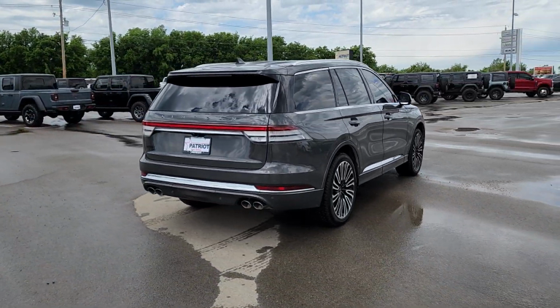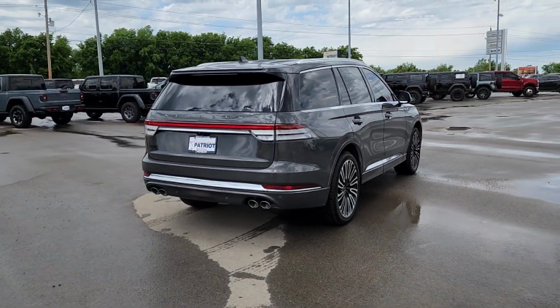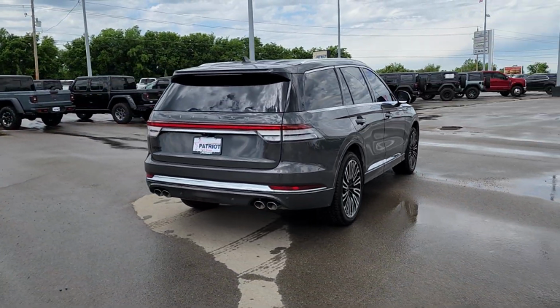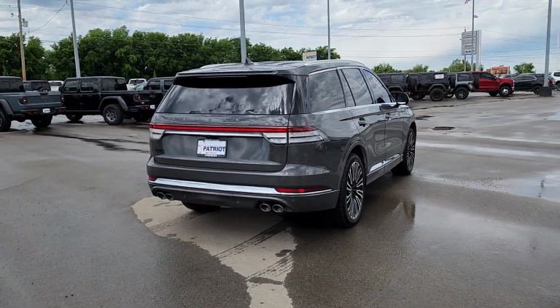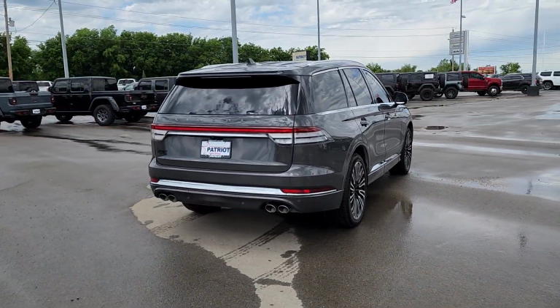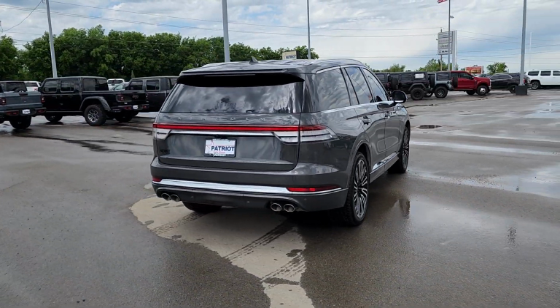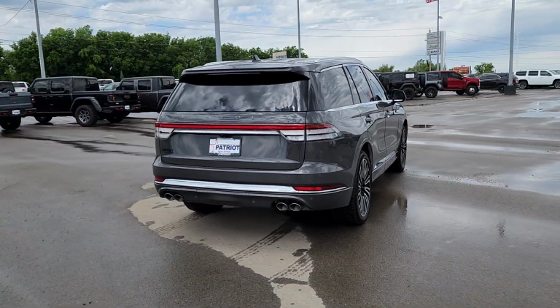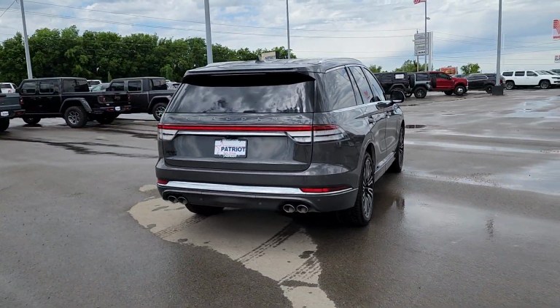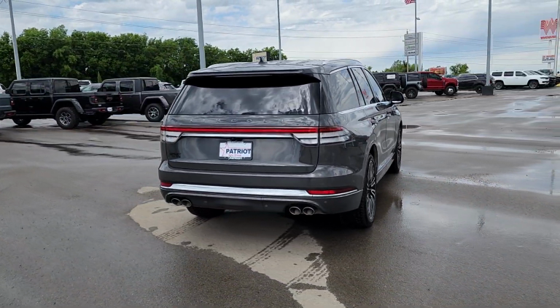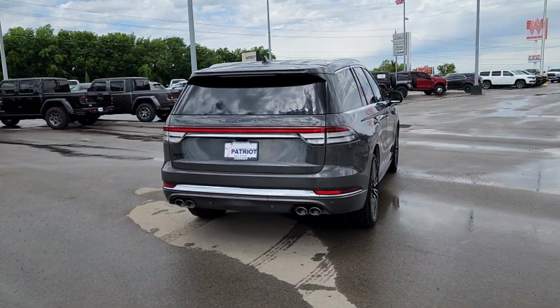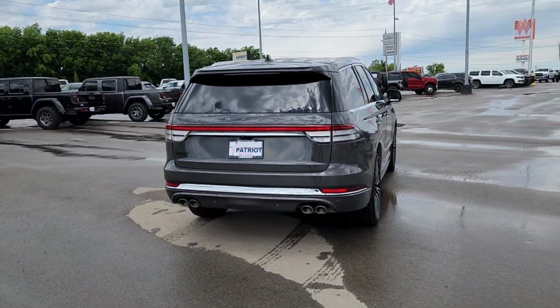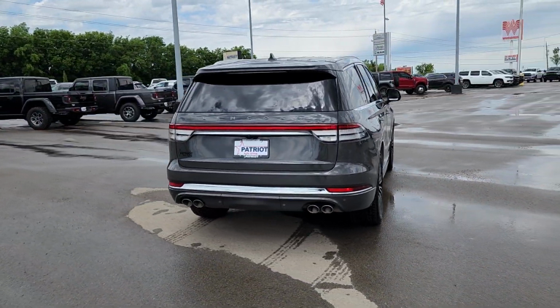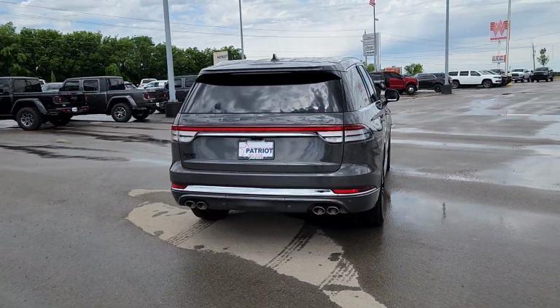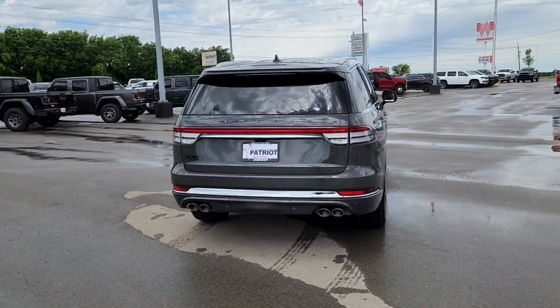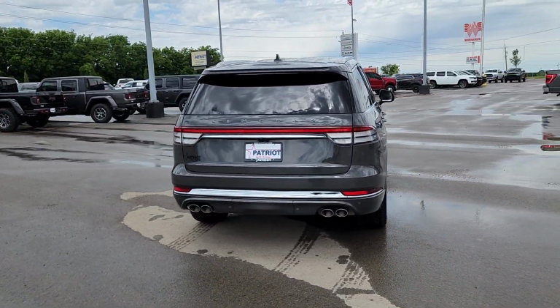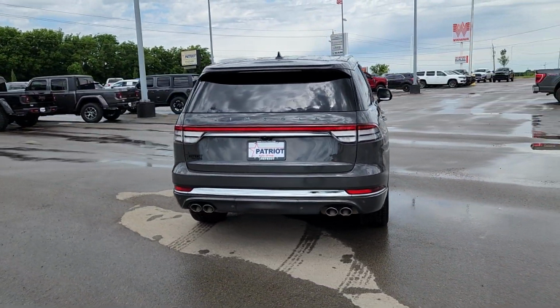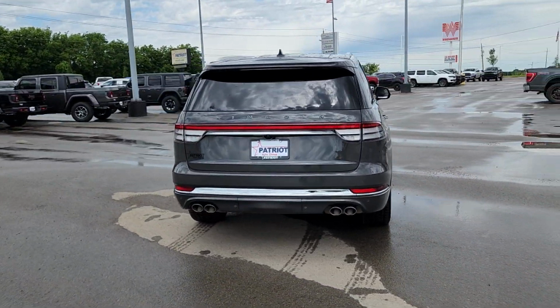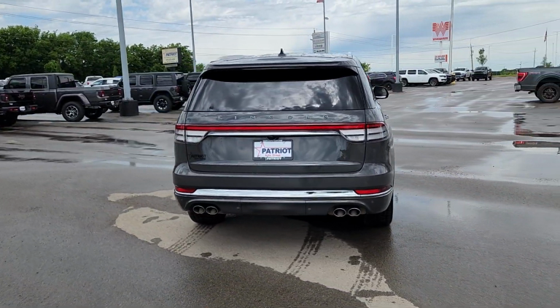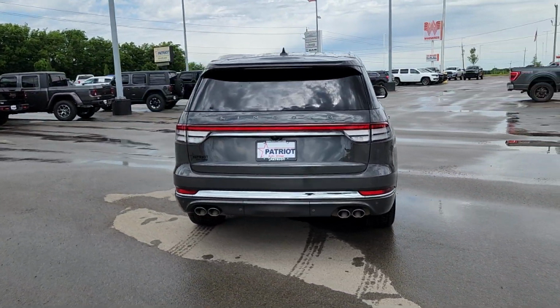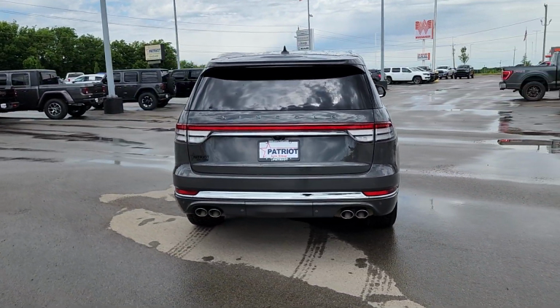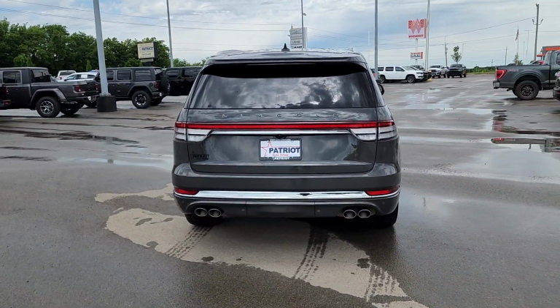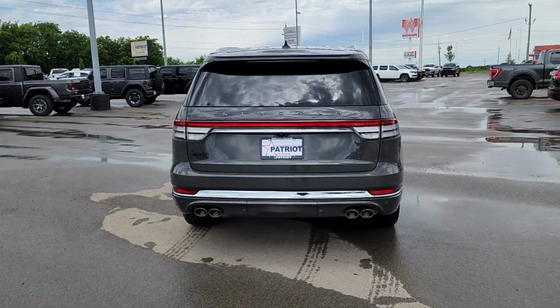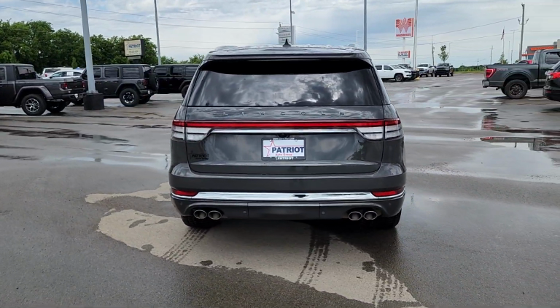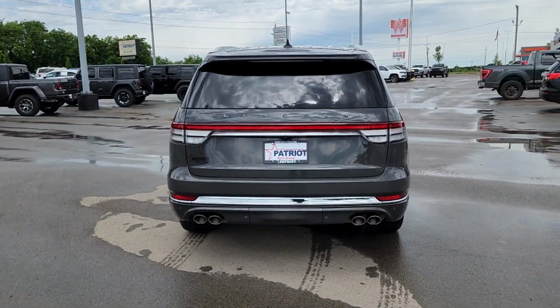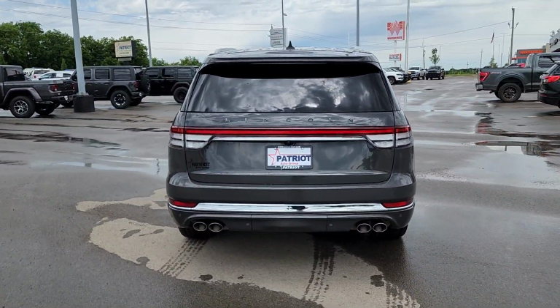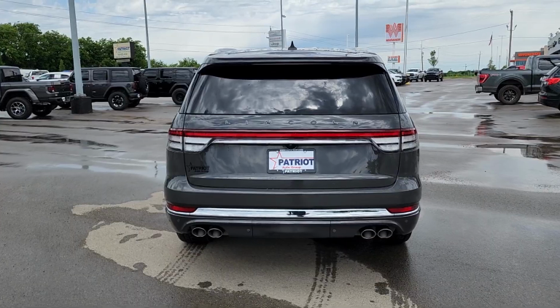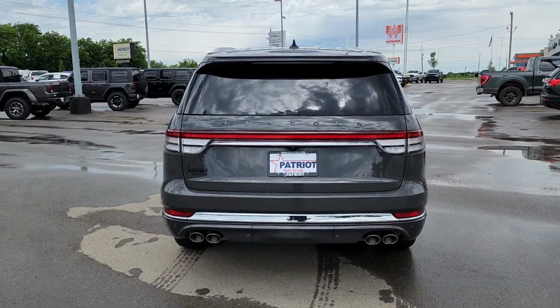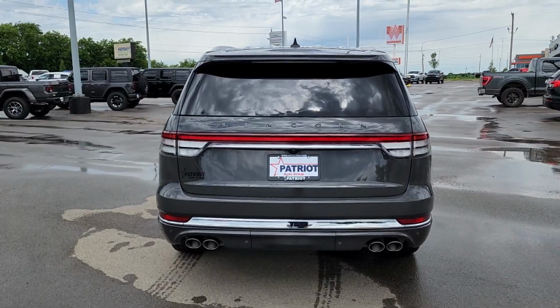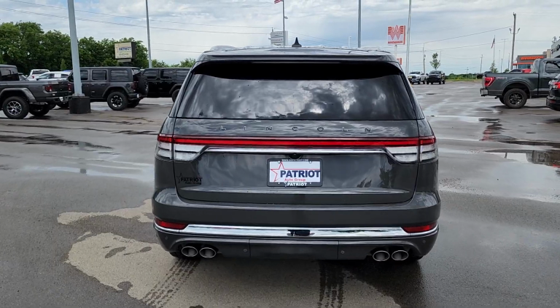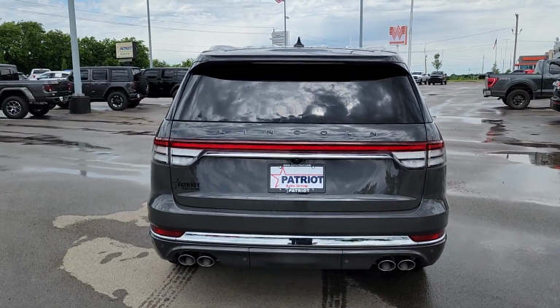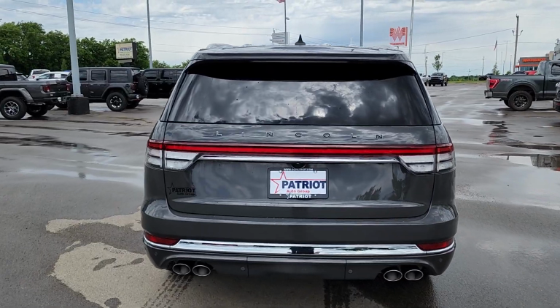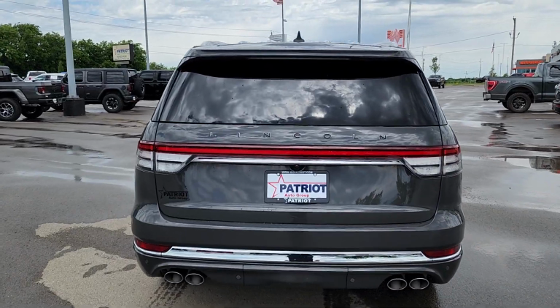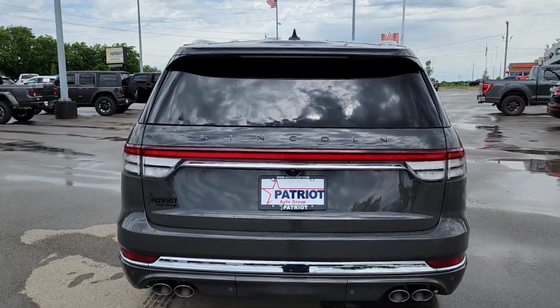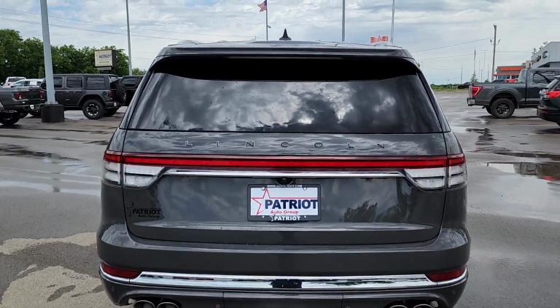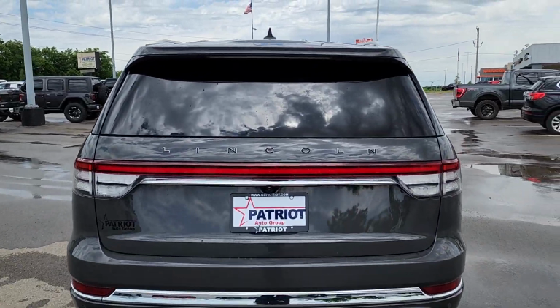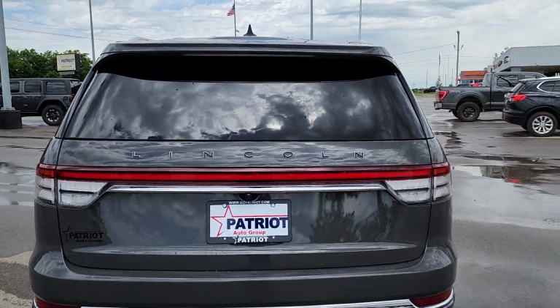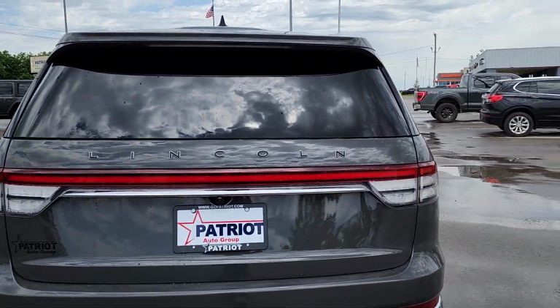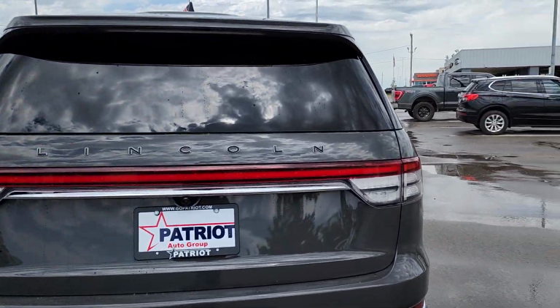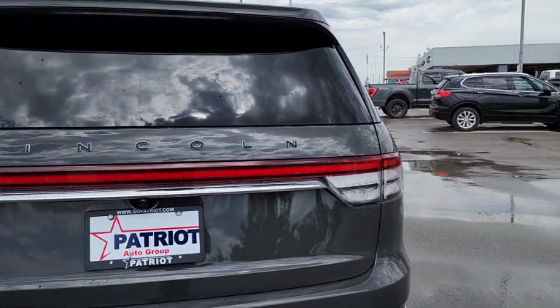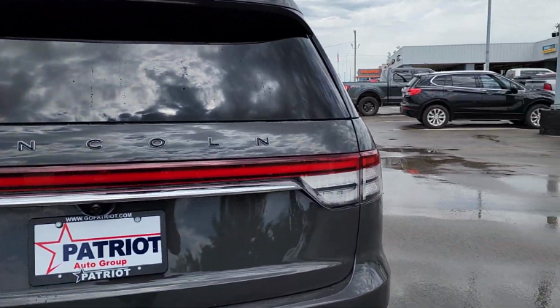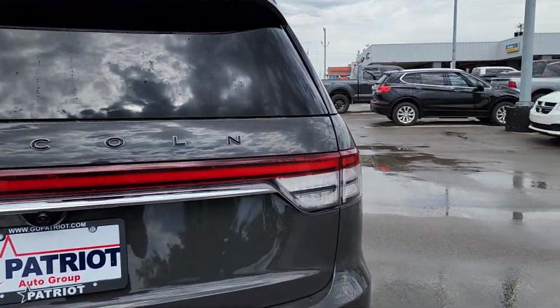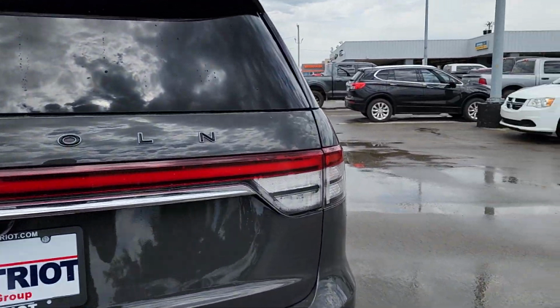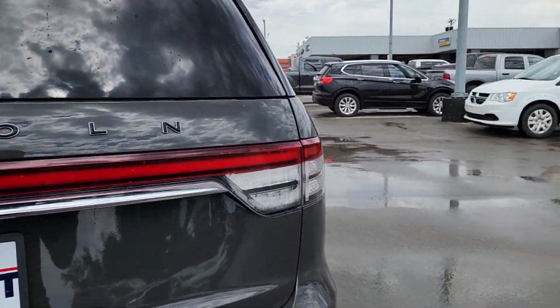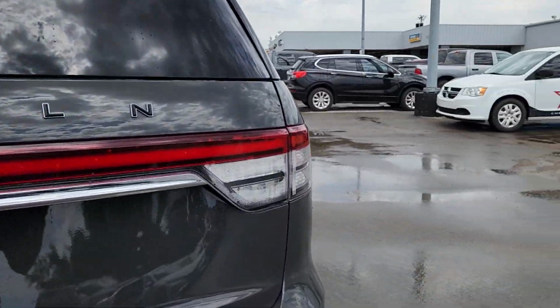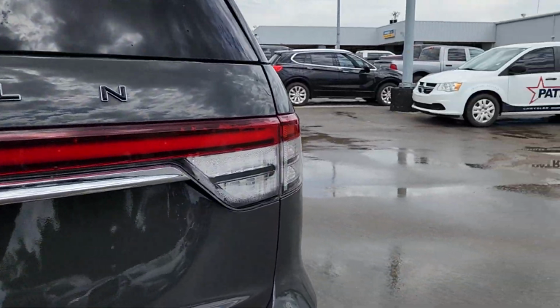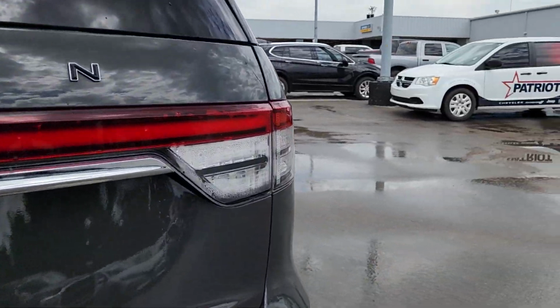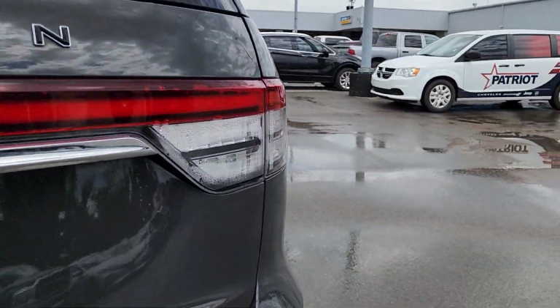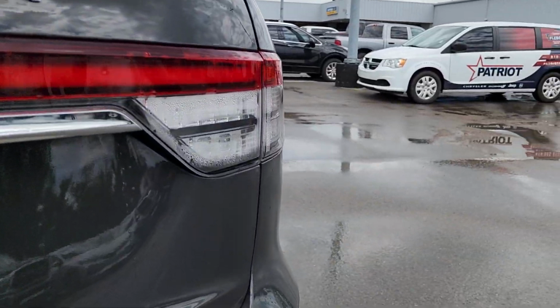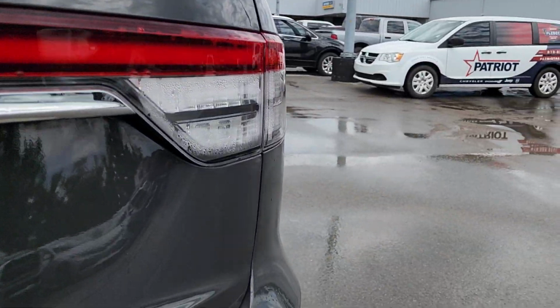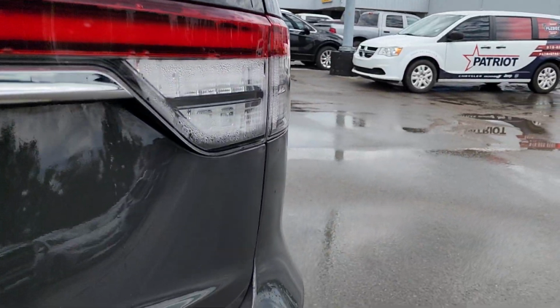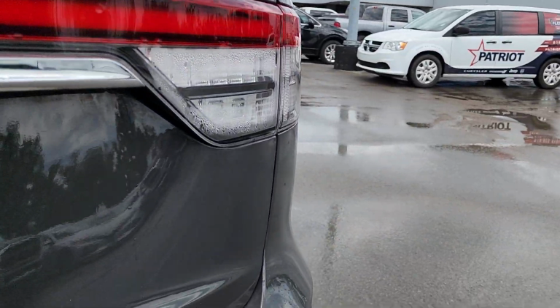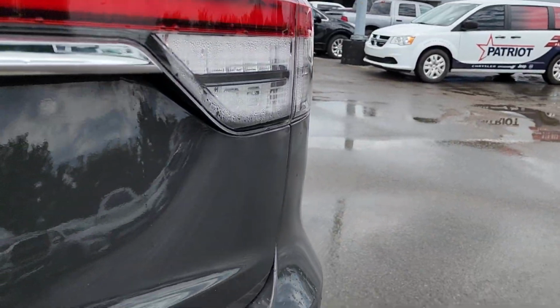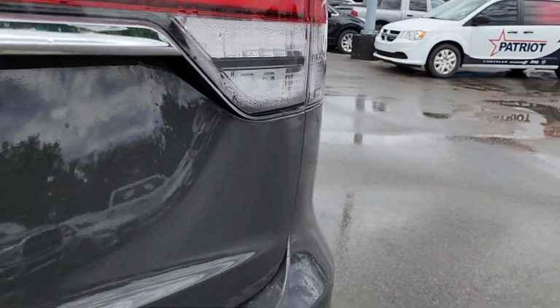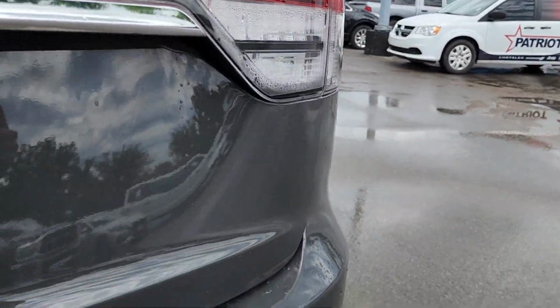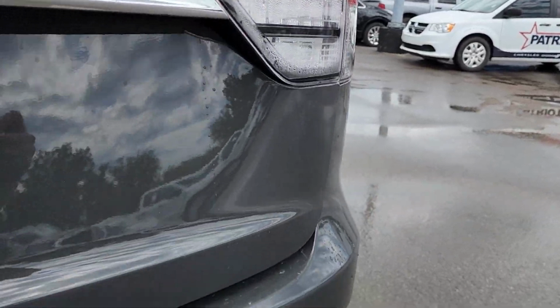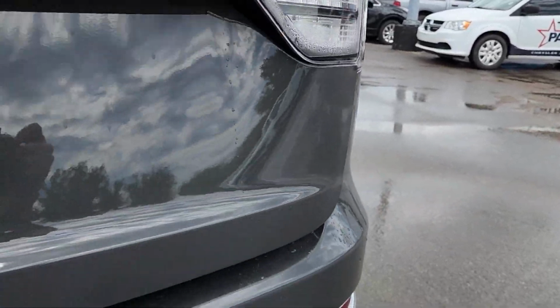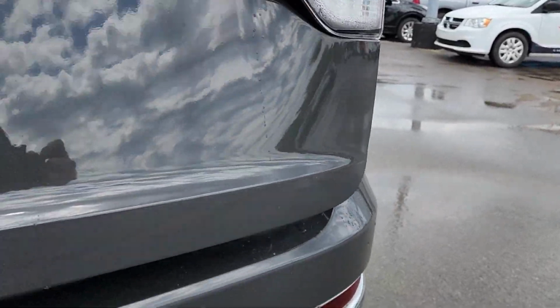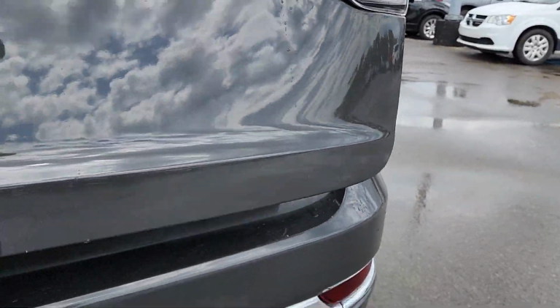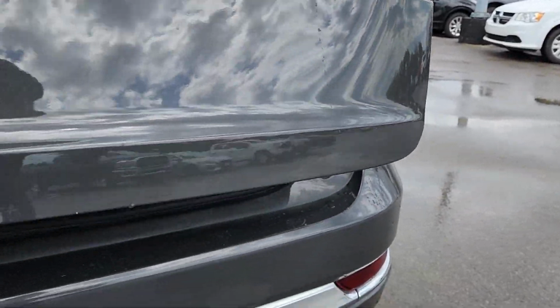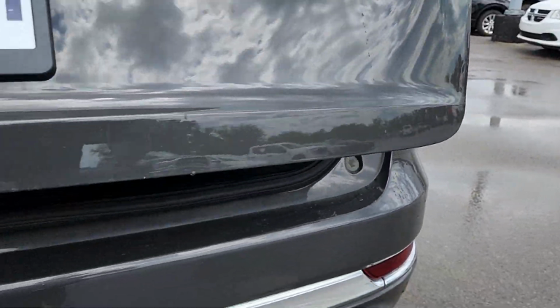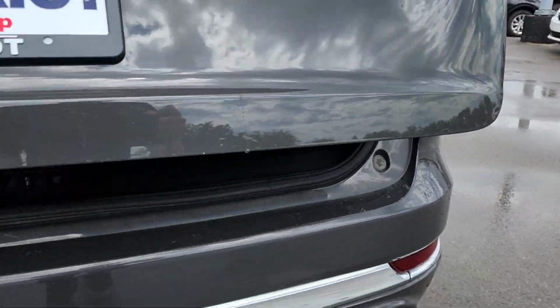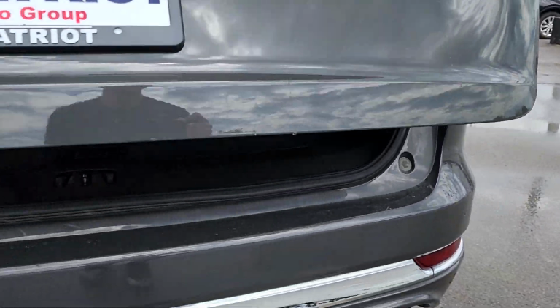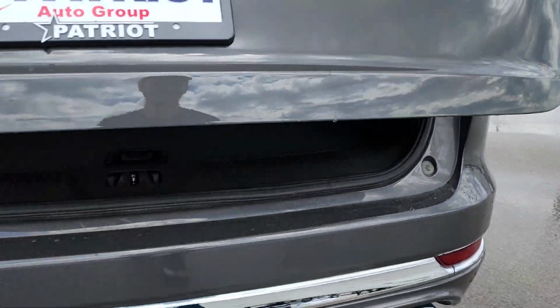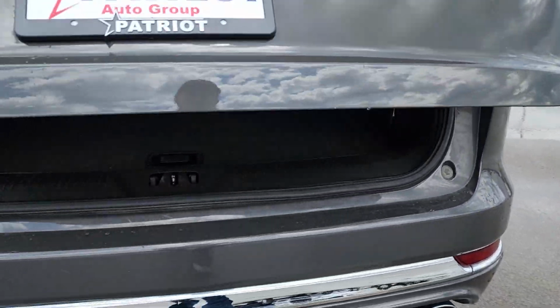With SUV capability and a spacious, luxurious cabin, you'll feel confident, relaxed, and eager for whatever the road has in store.